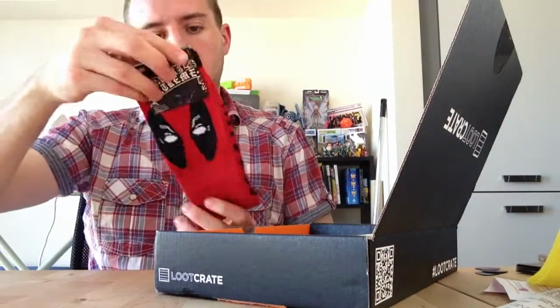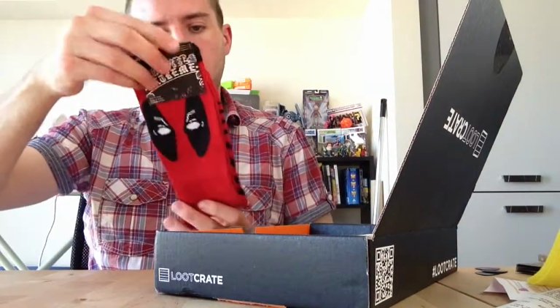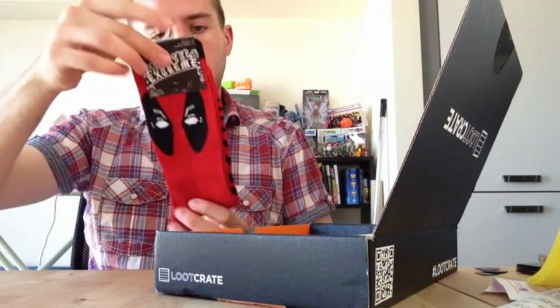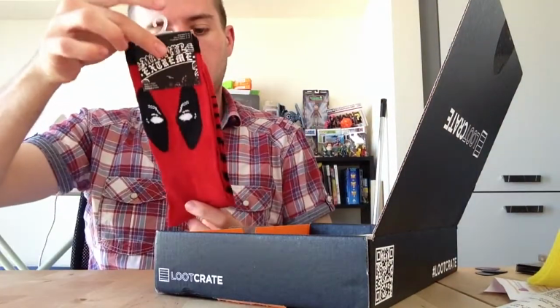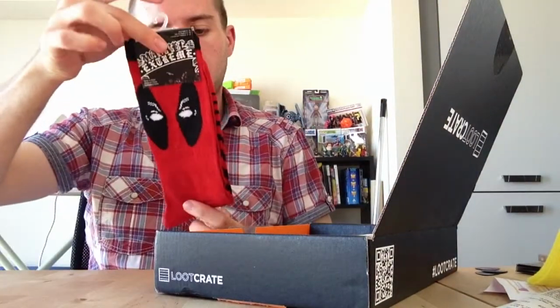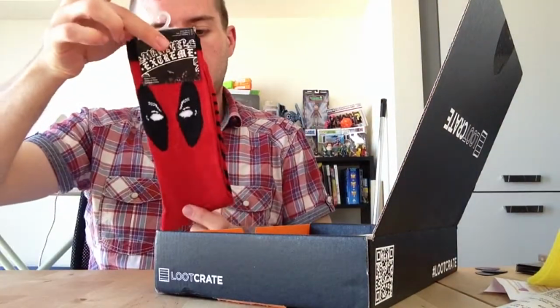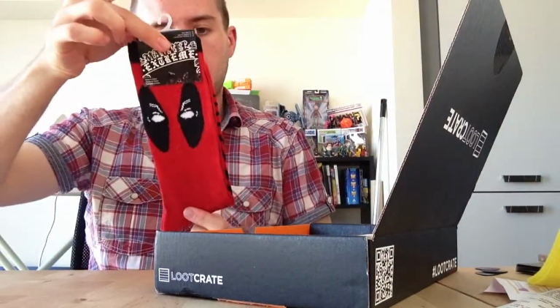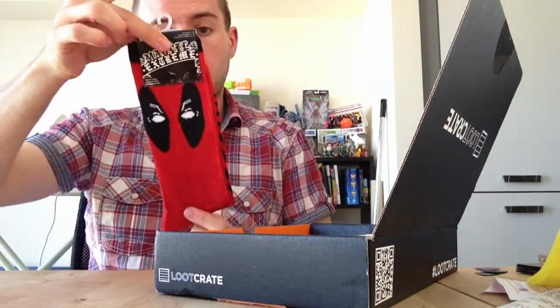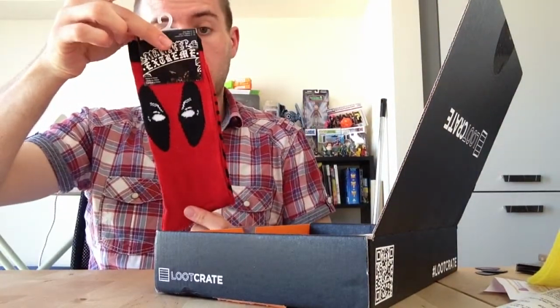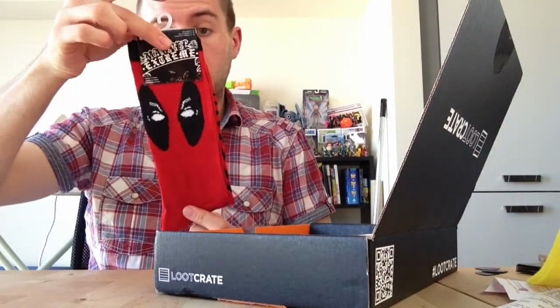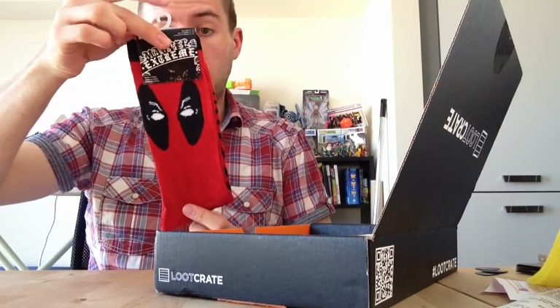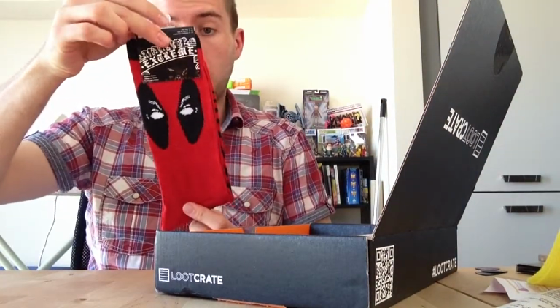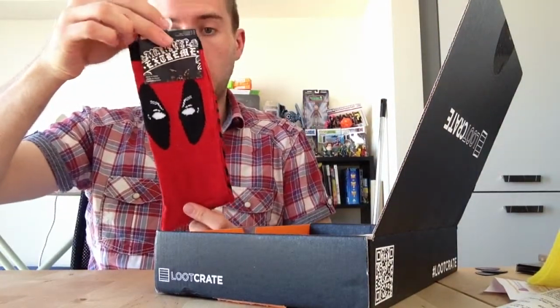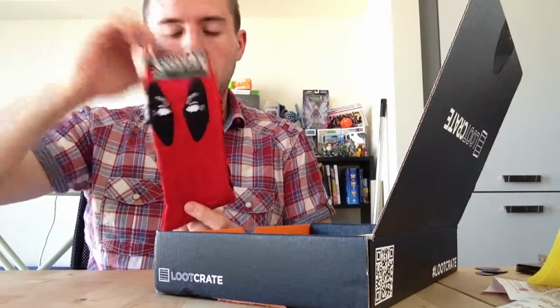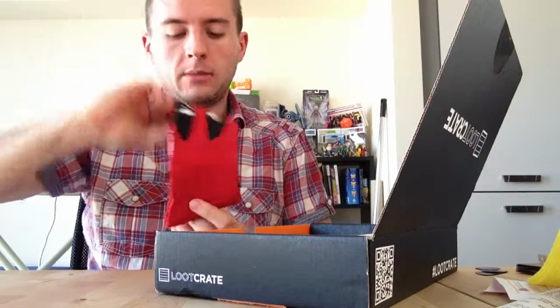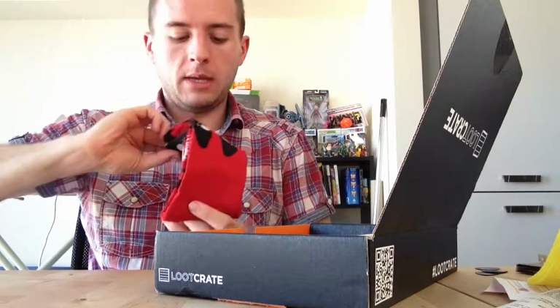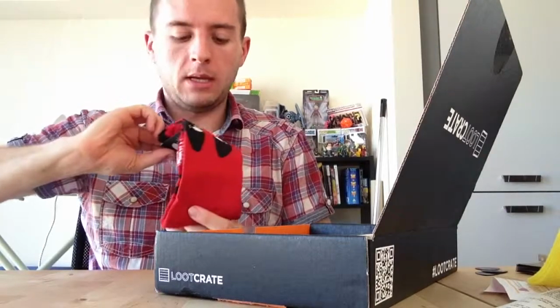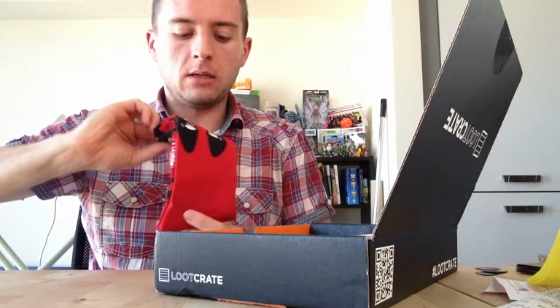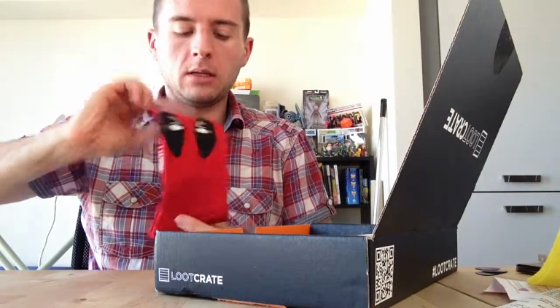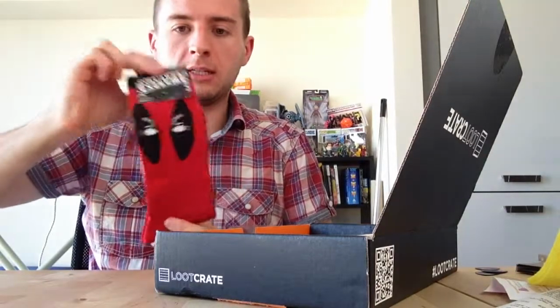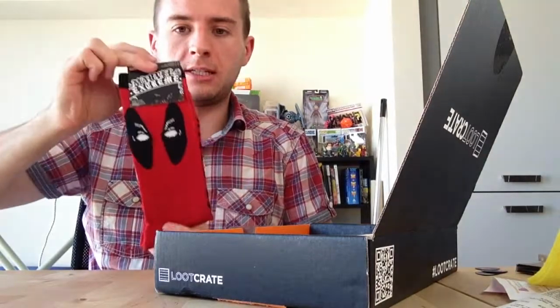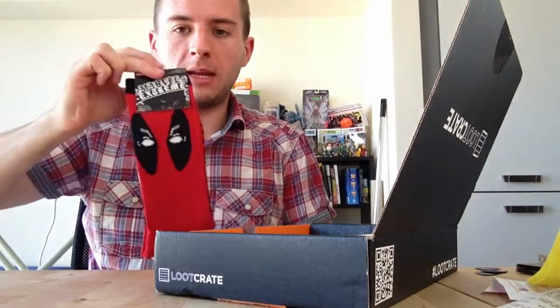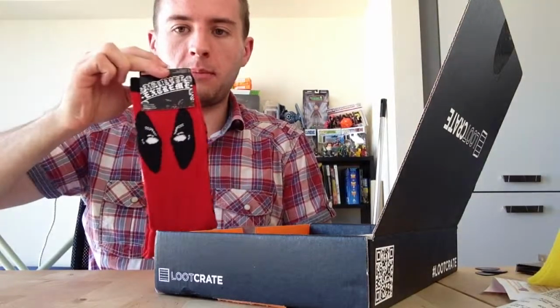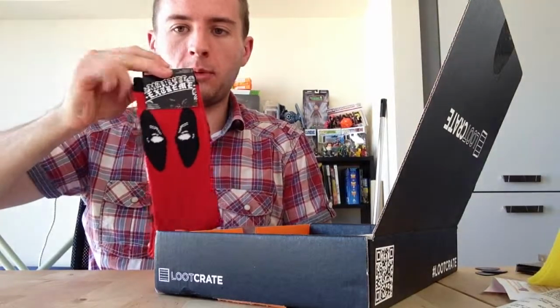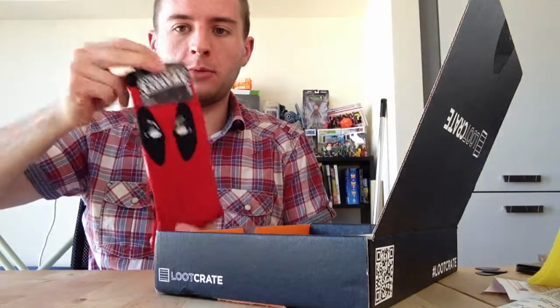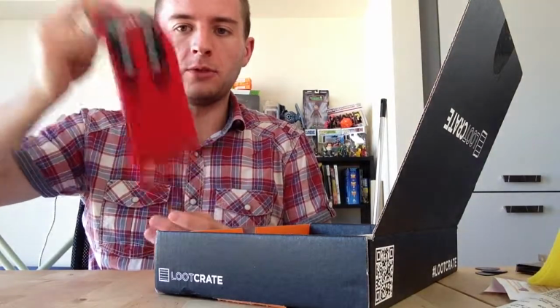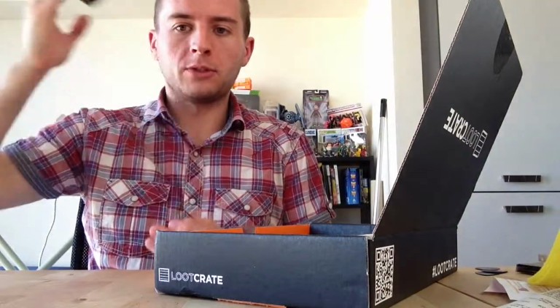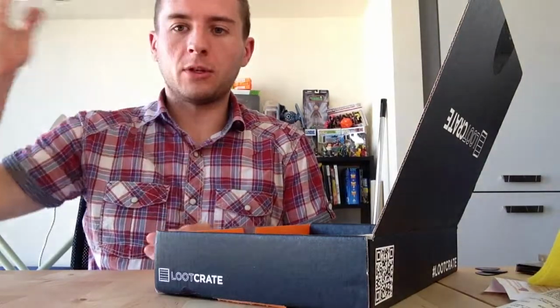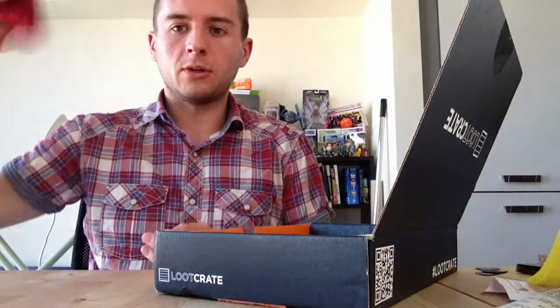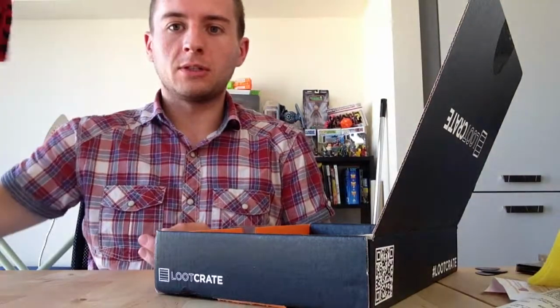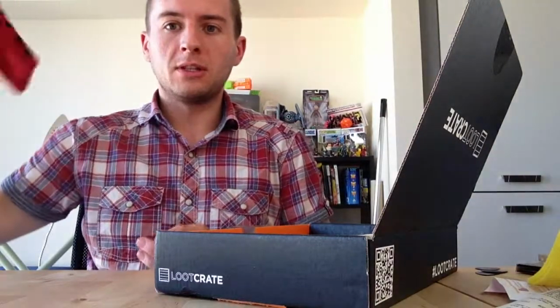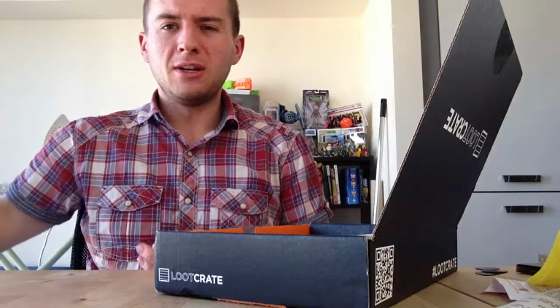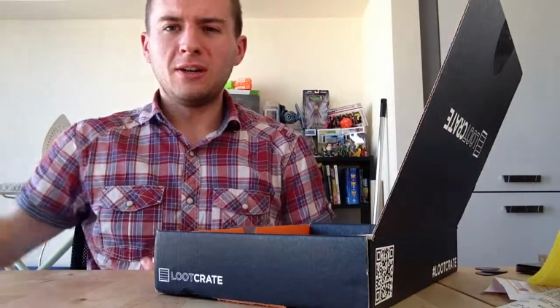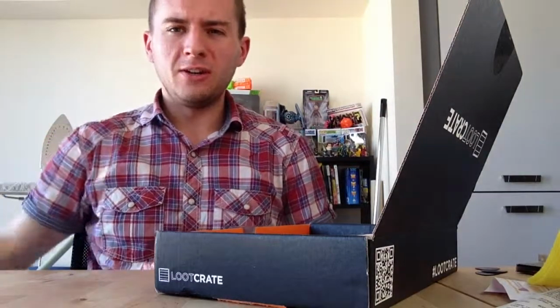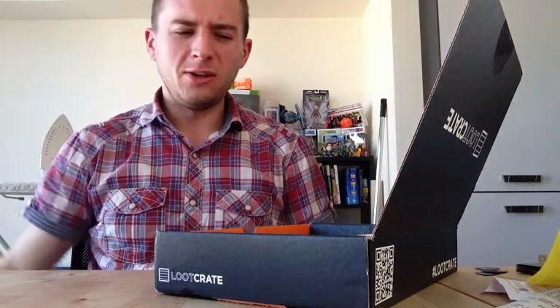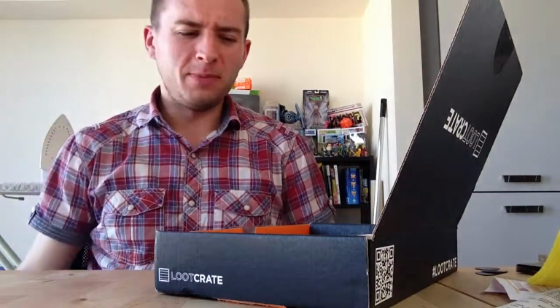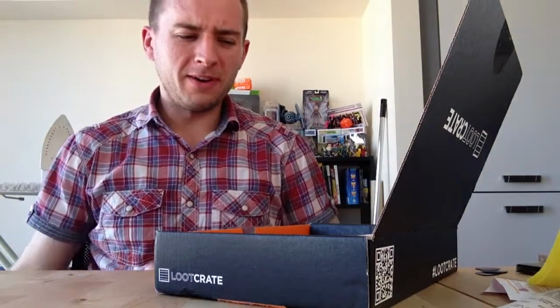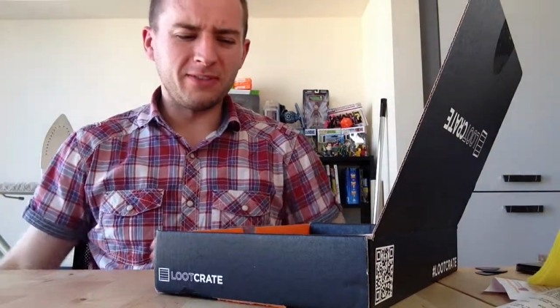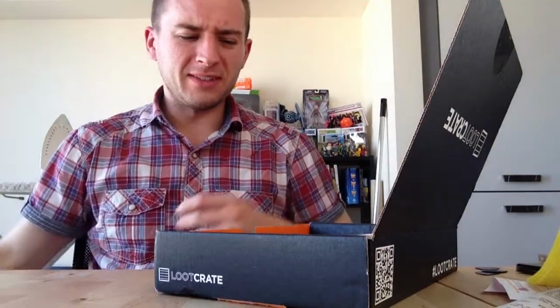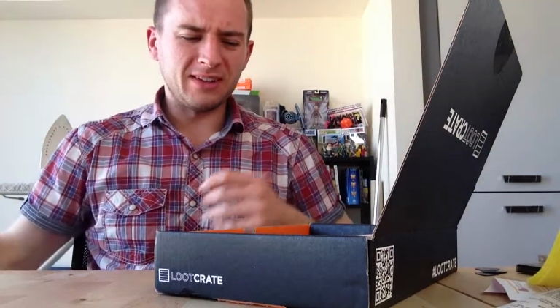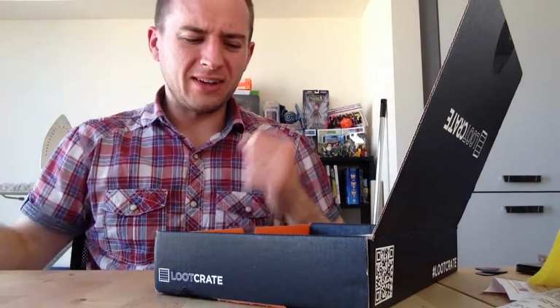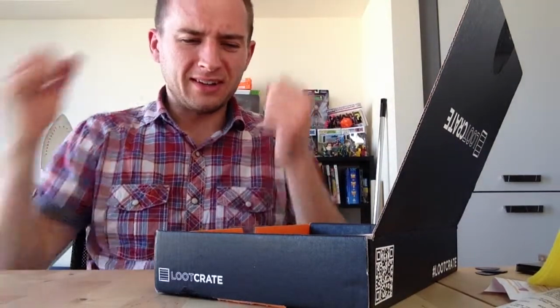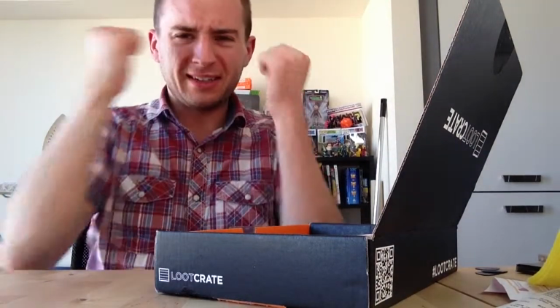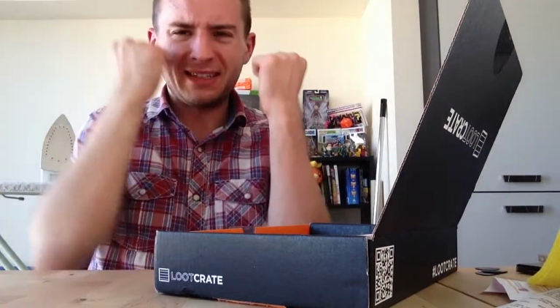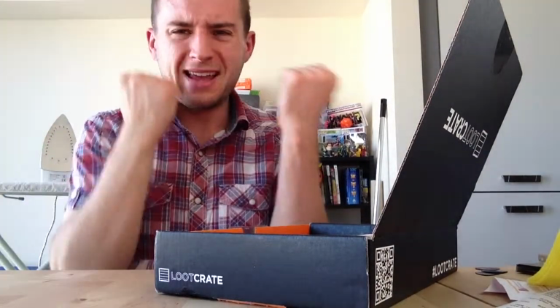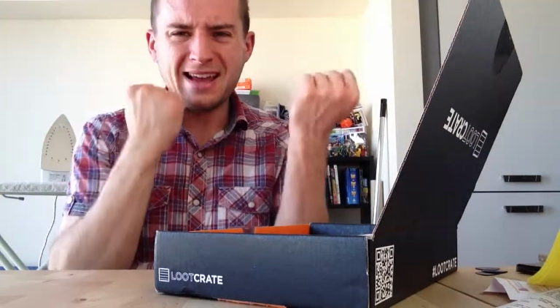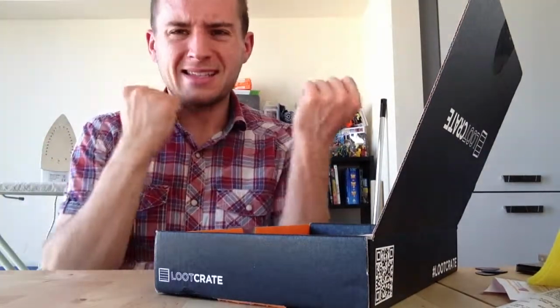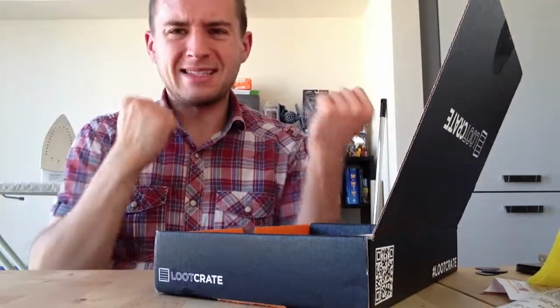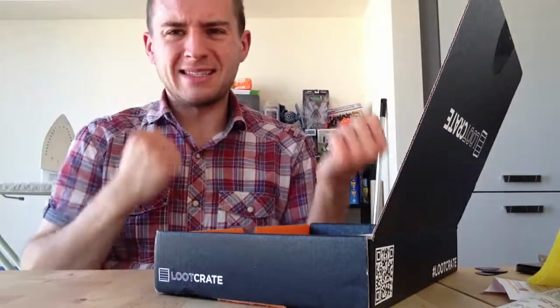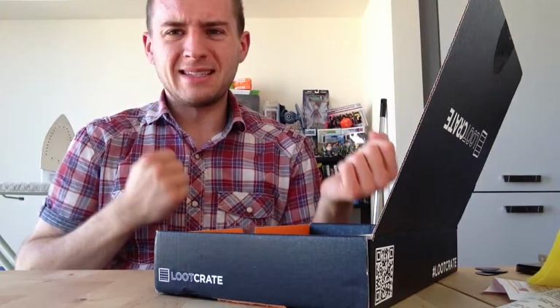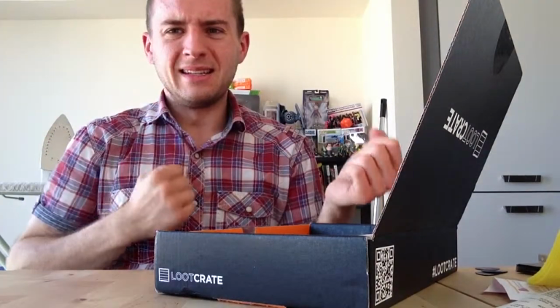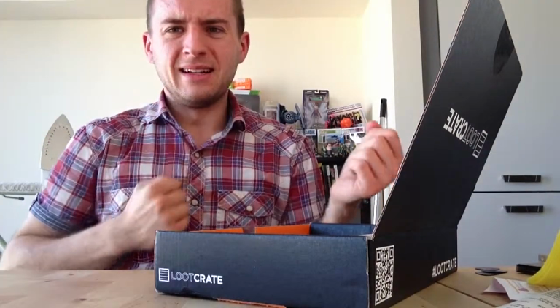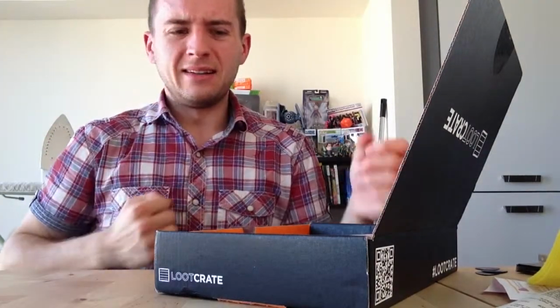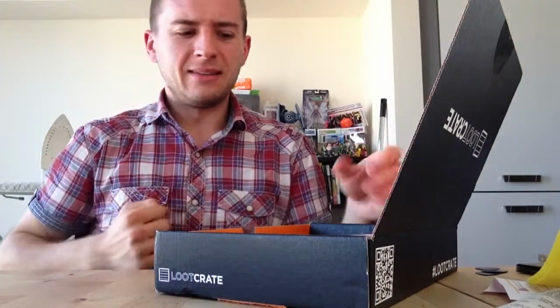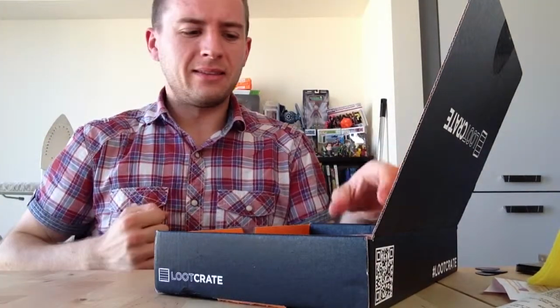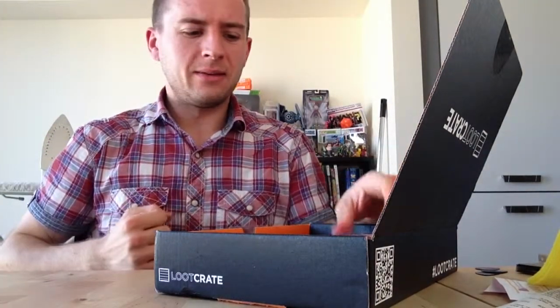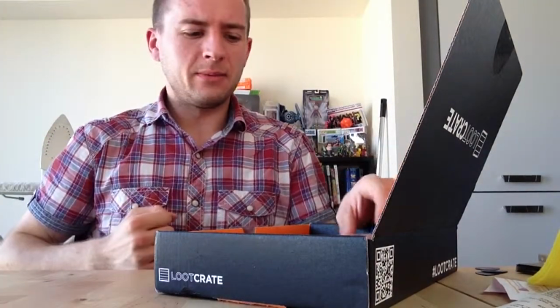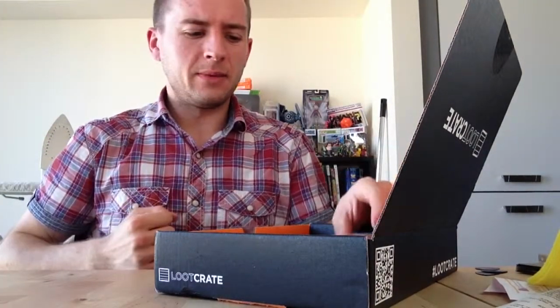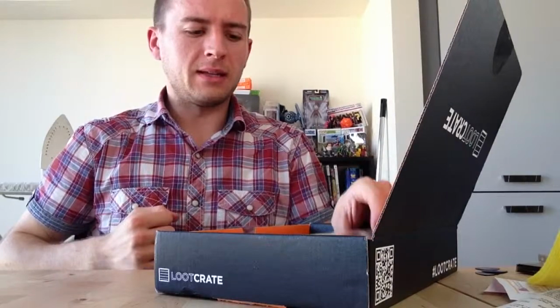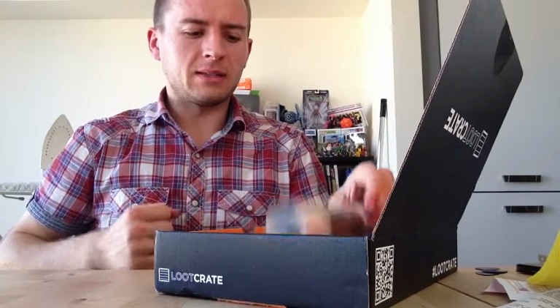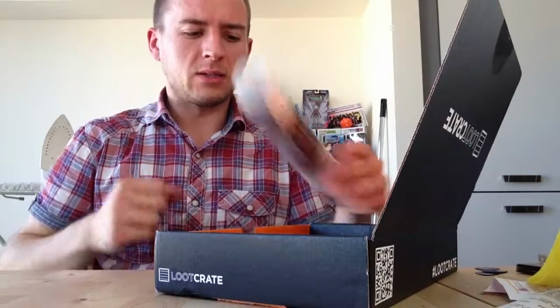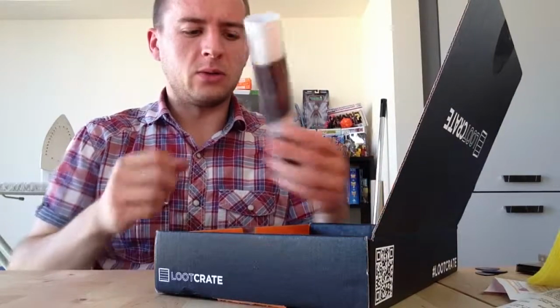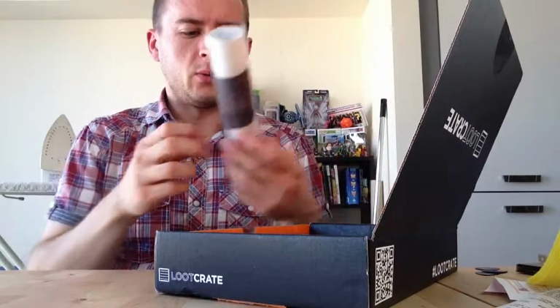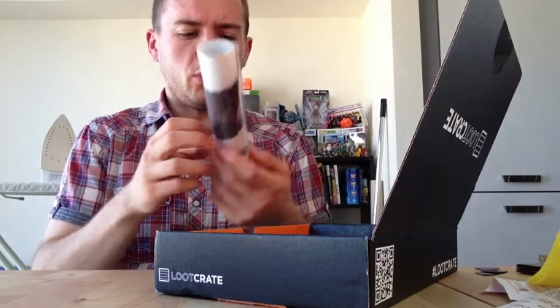These certainly look to me like Deadpool socks. New pair of socks — yes! That's cool.